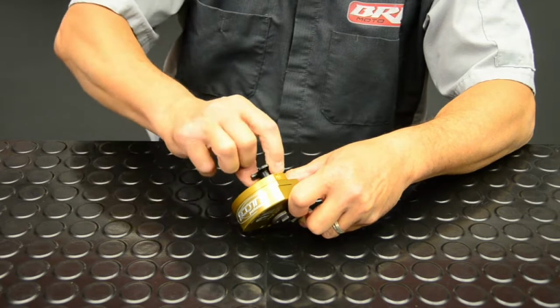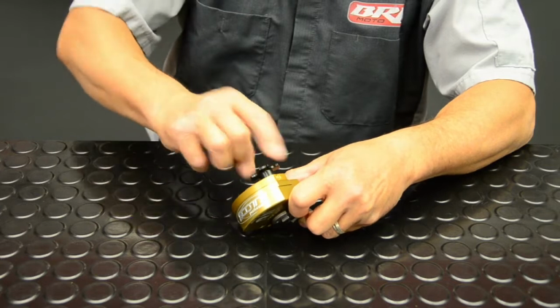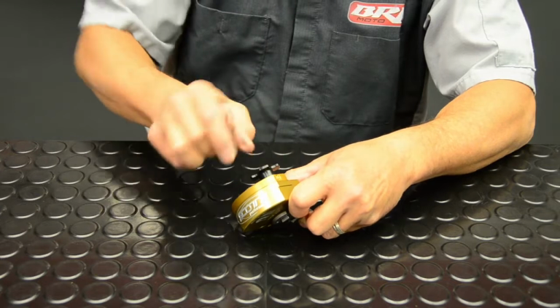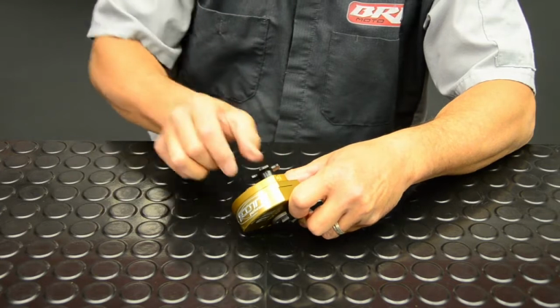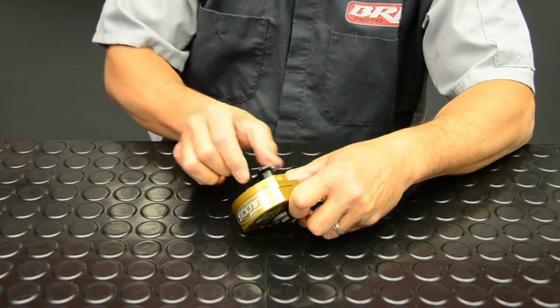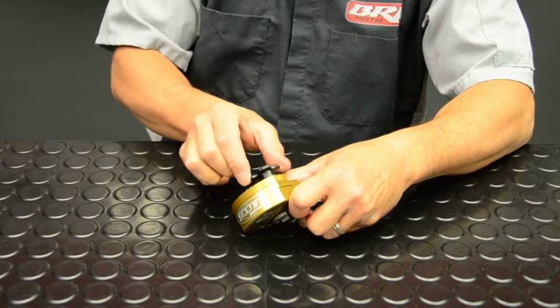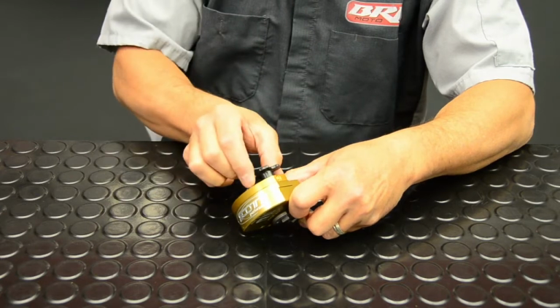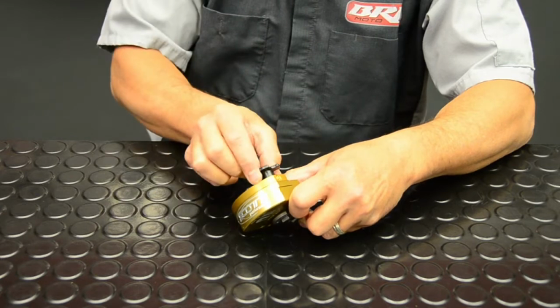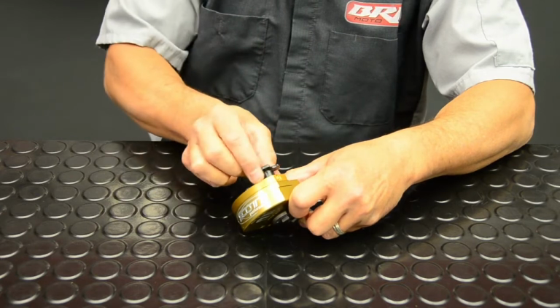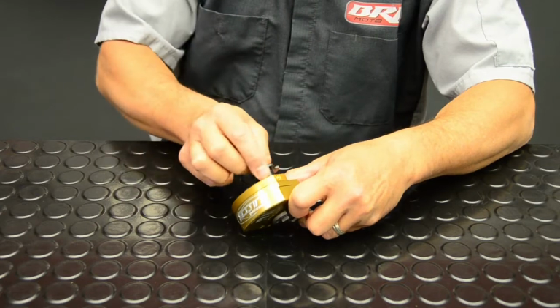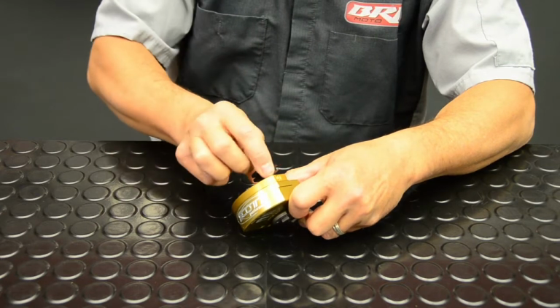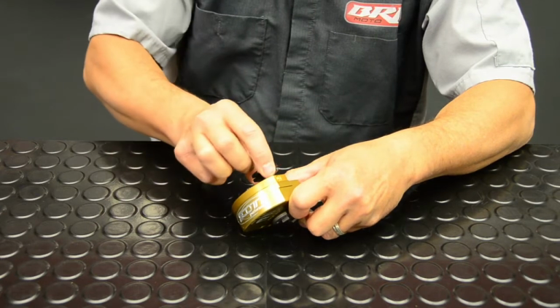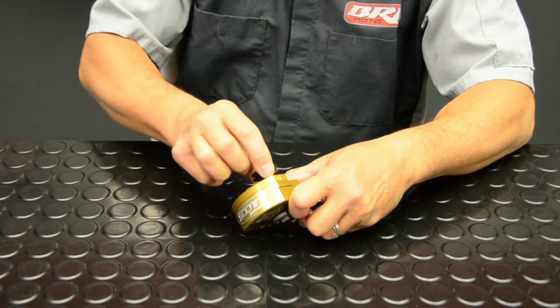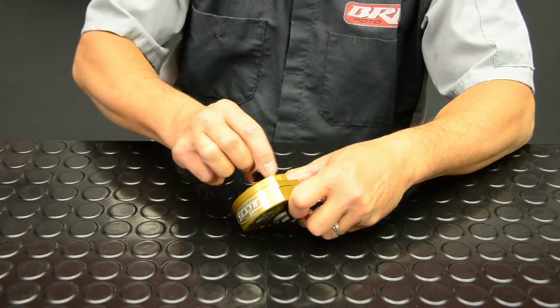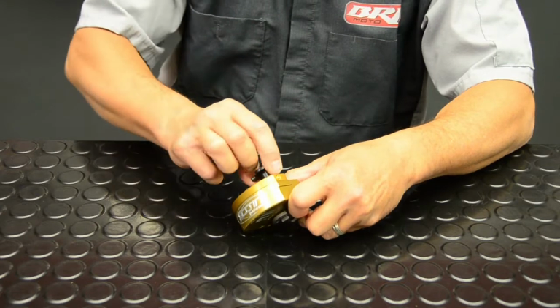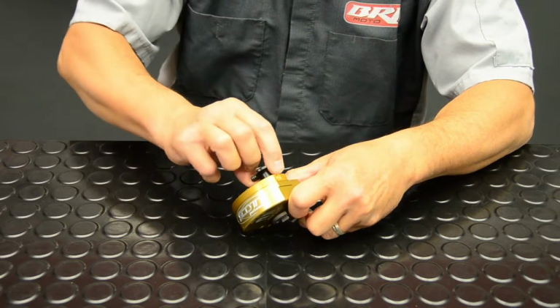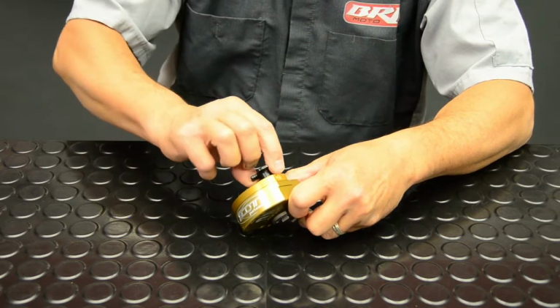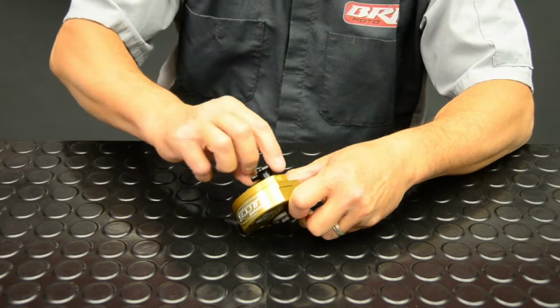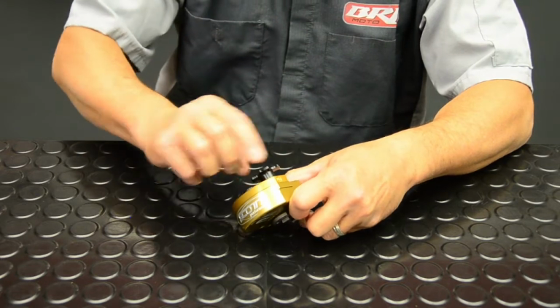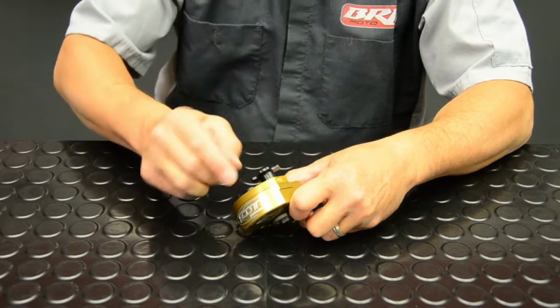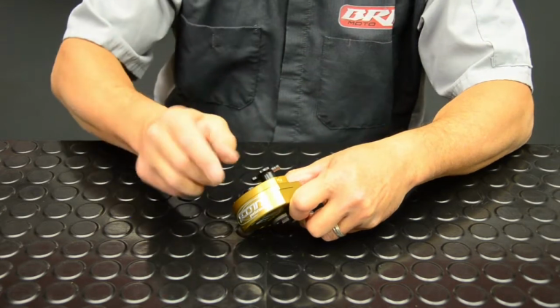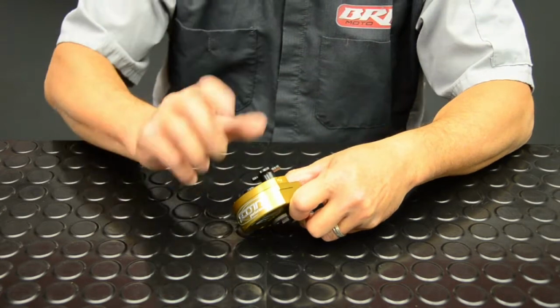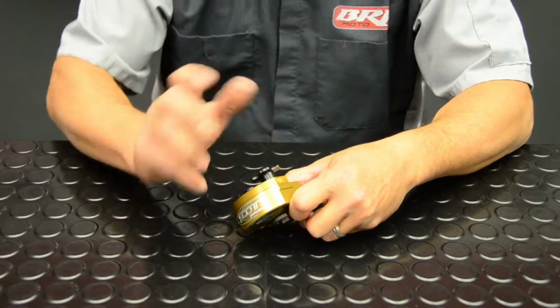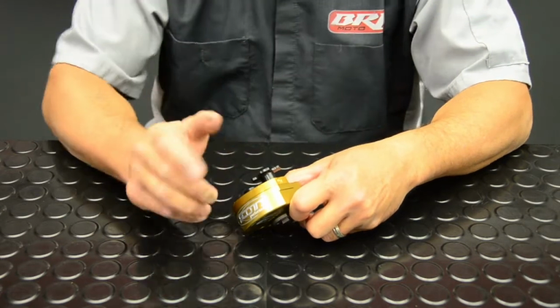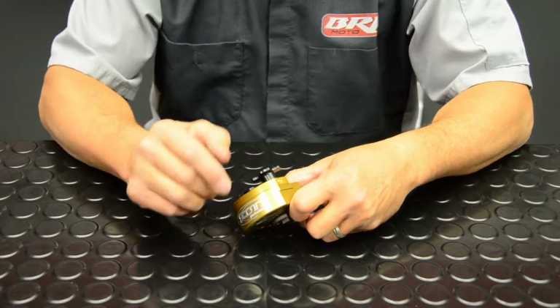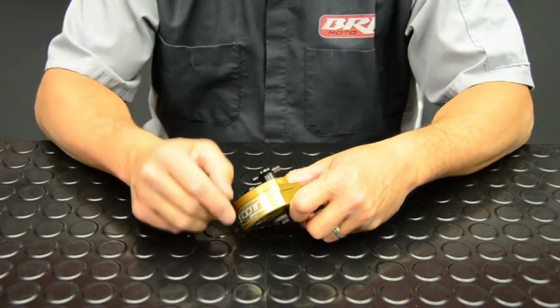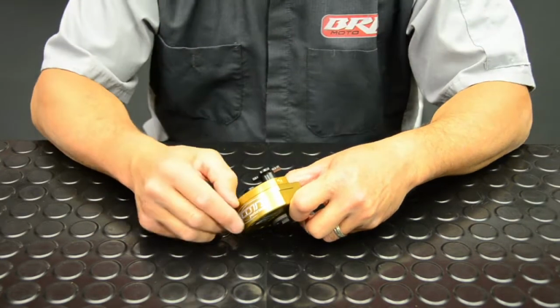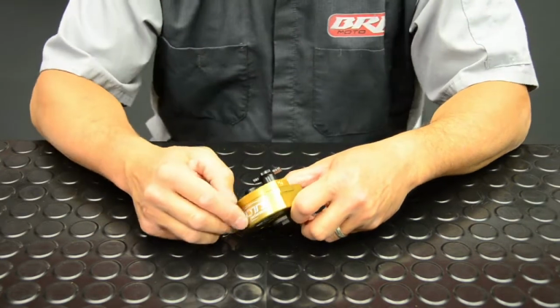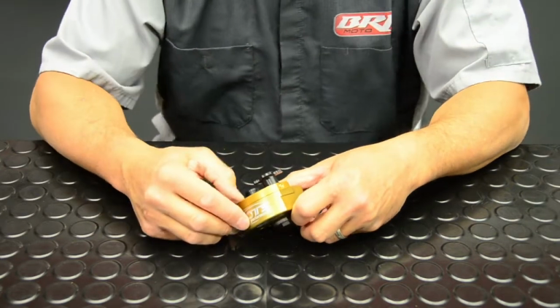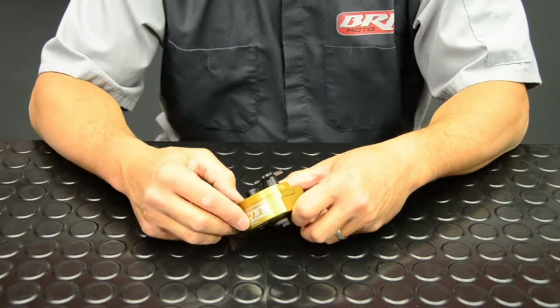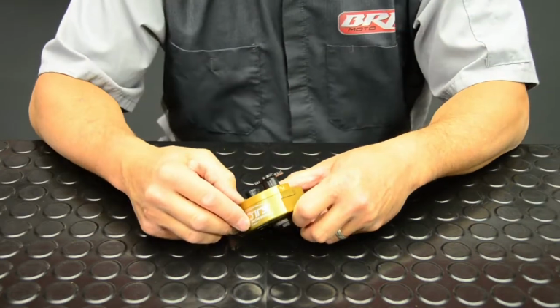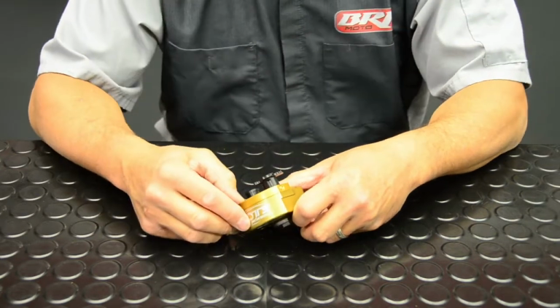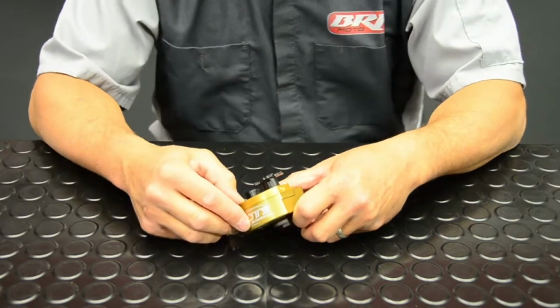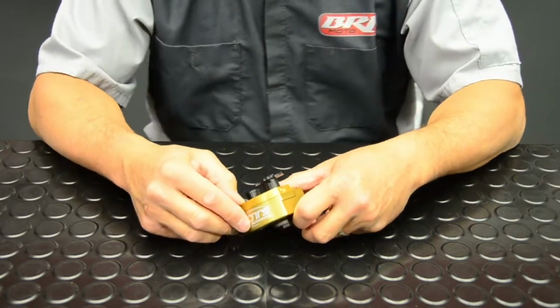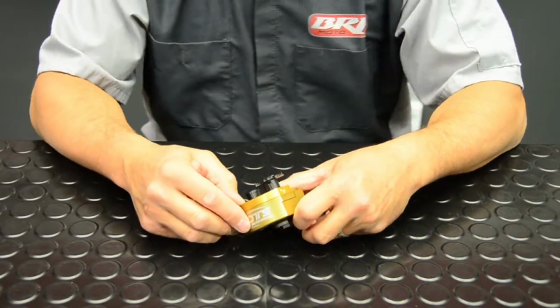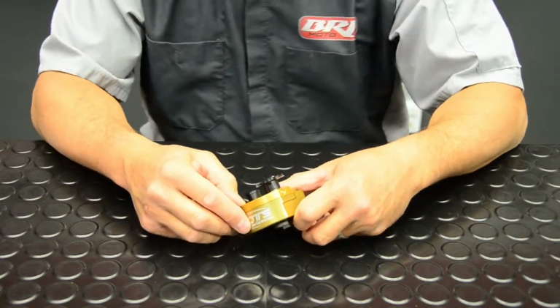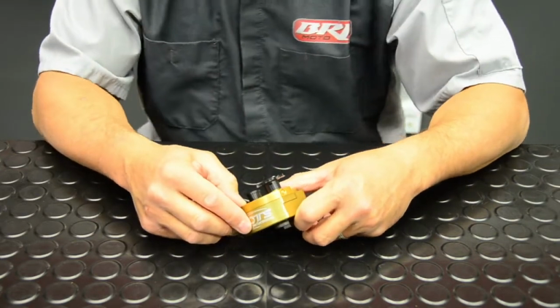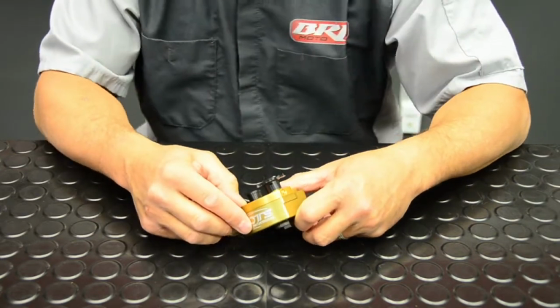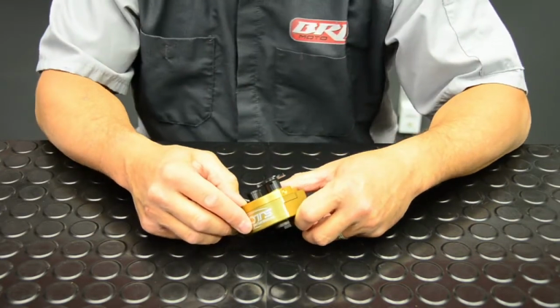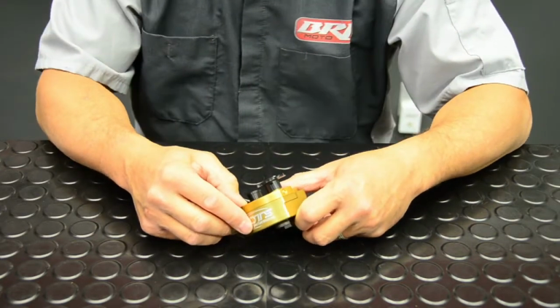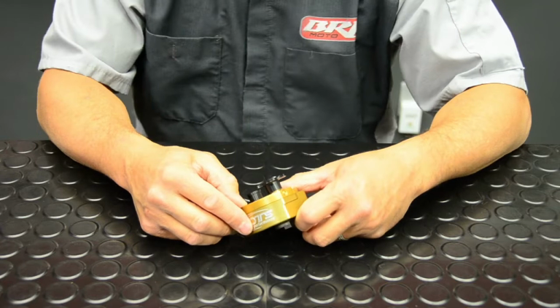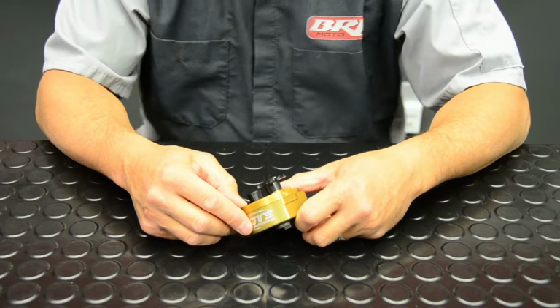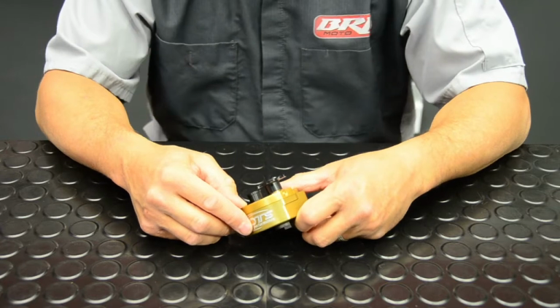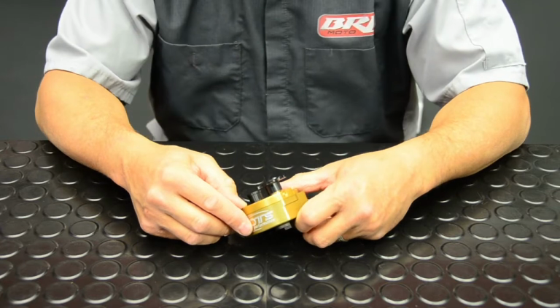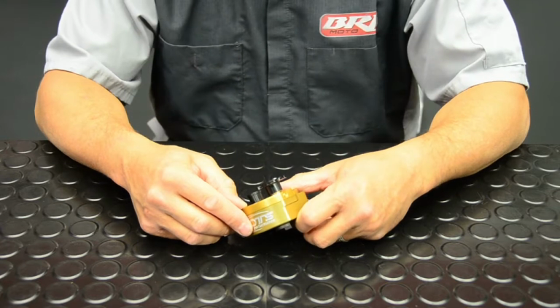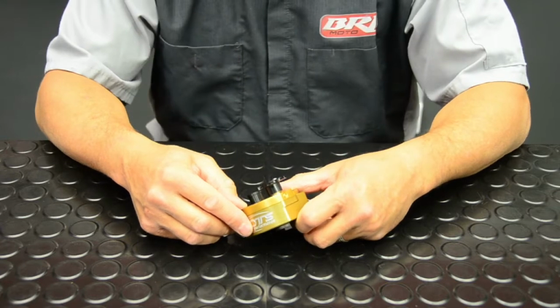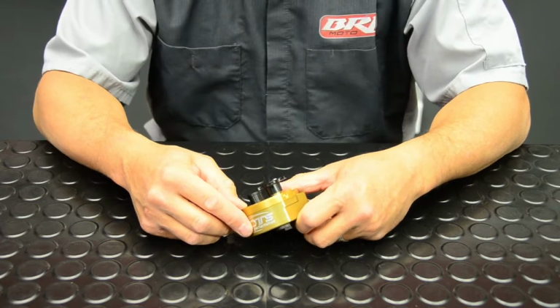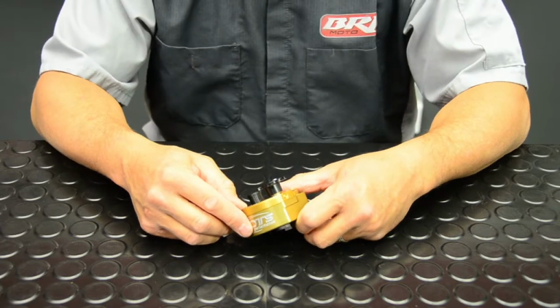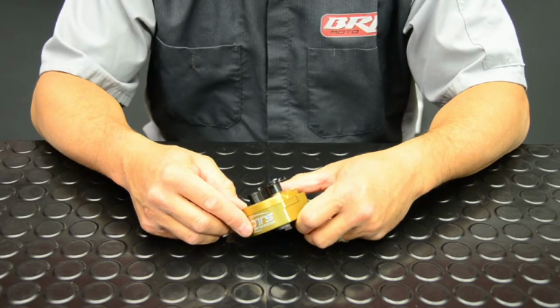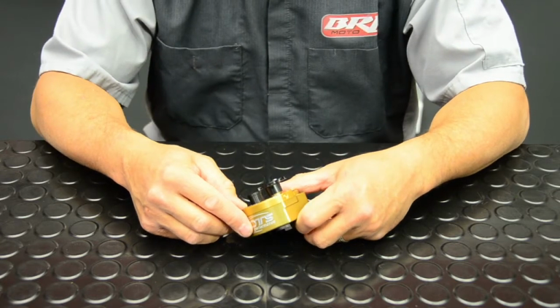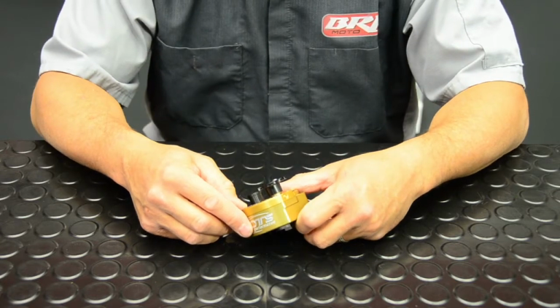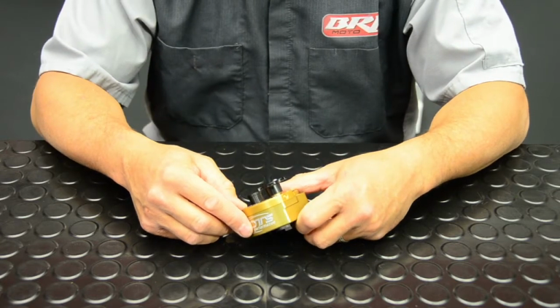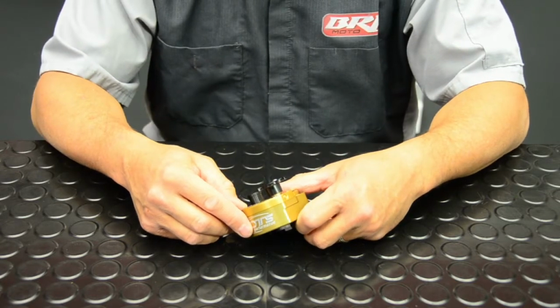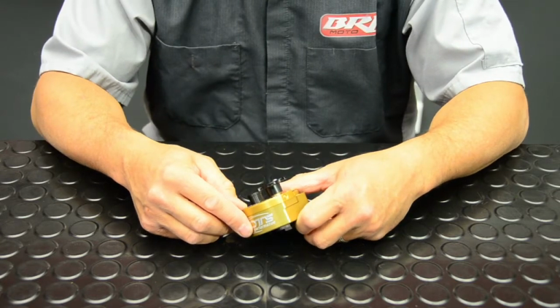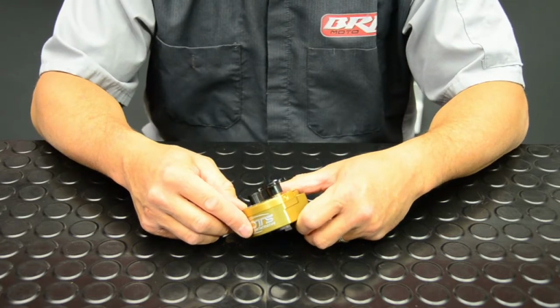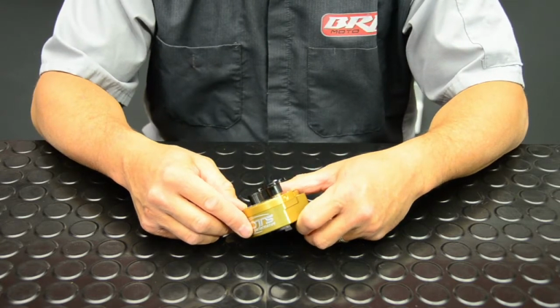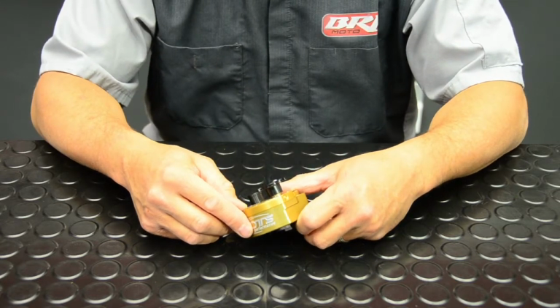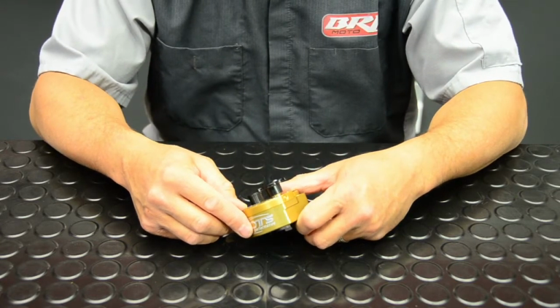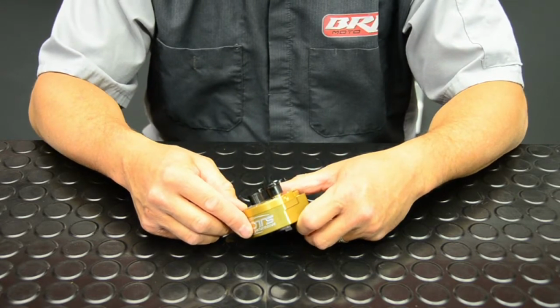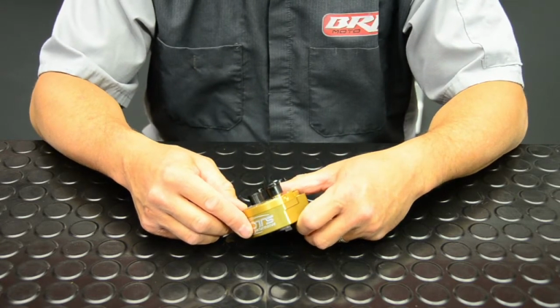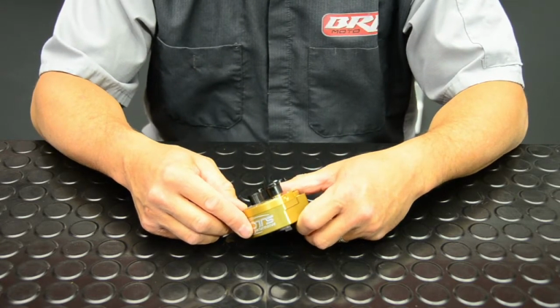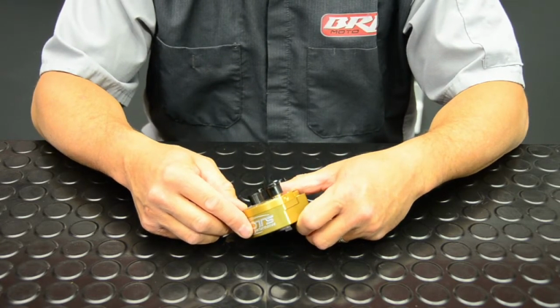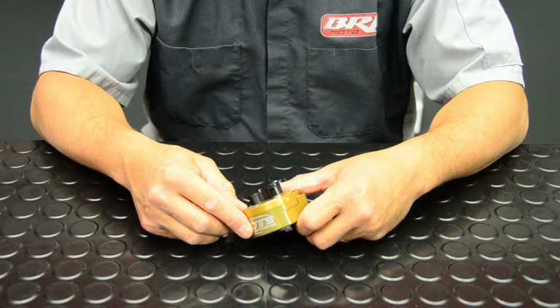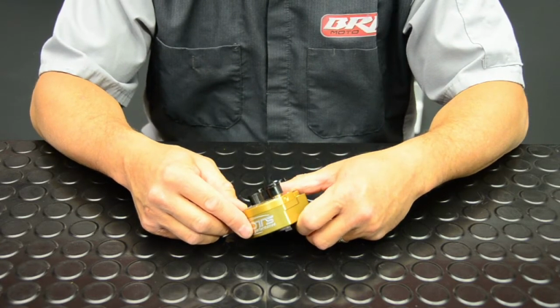There's 8, 9, 10. I like to run my dampener at about 10 clicks out from full hard on the low speed valving circuit.